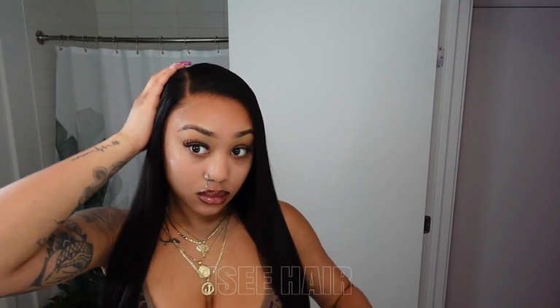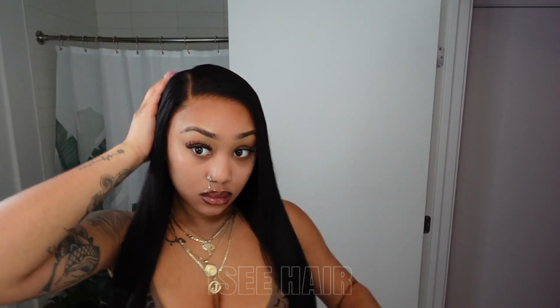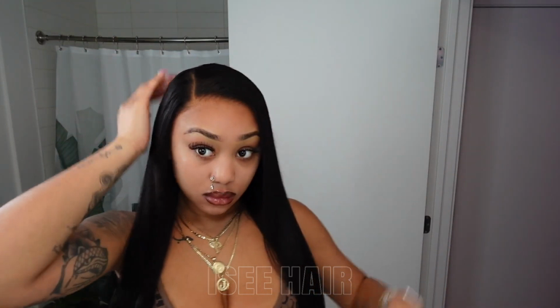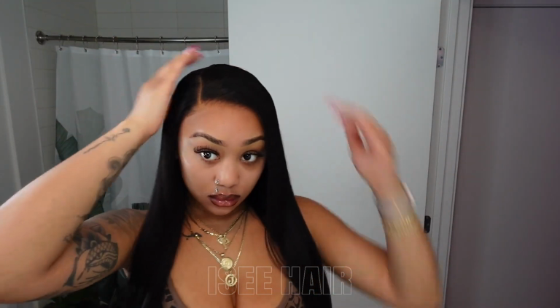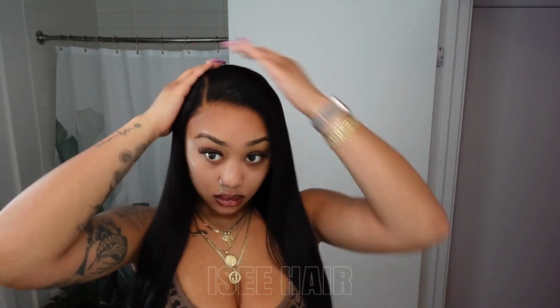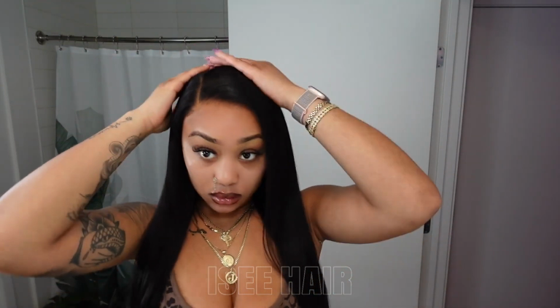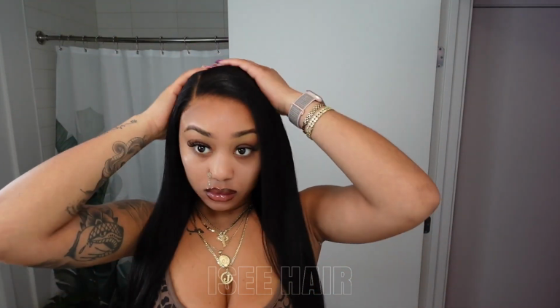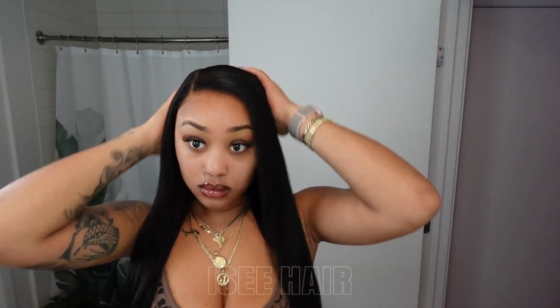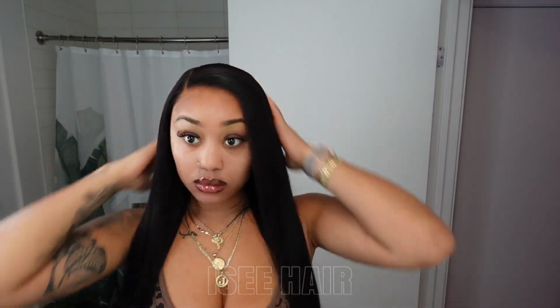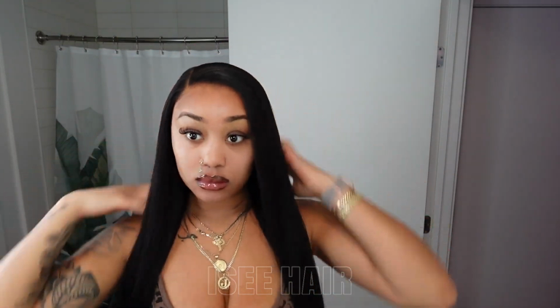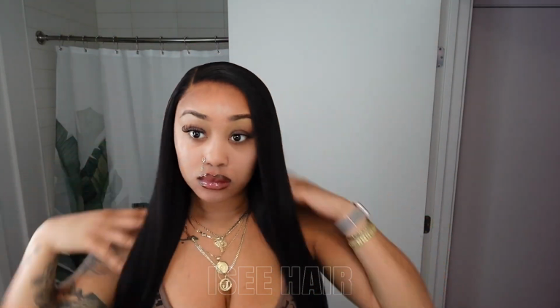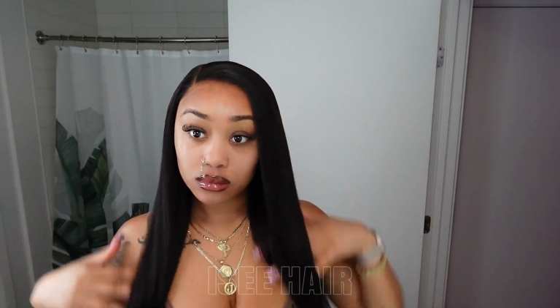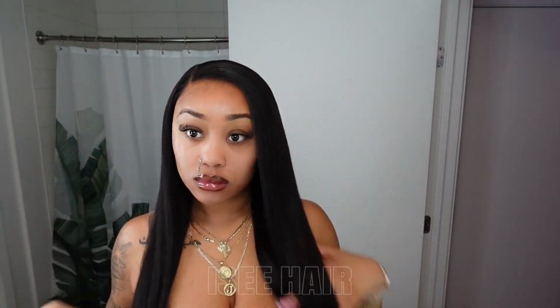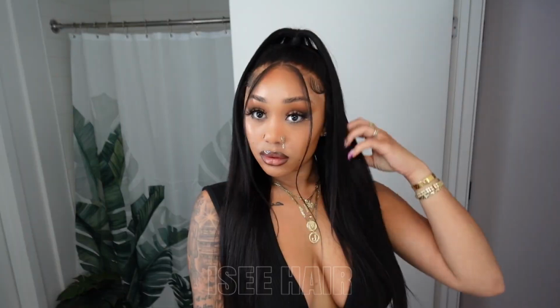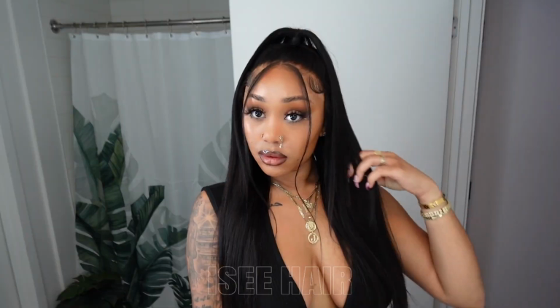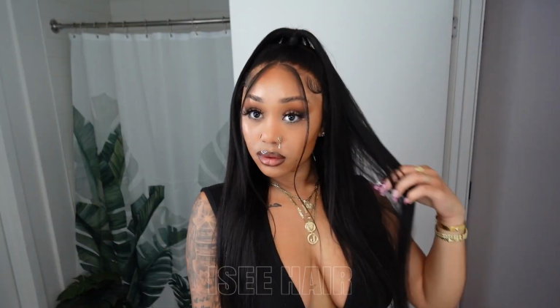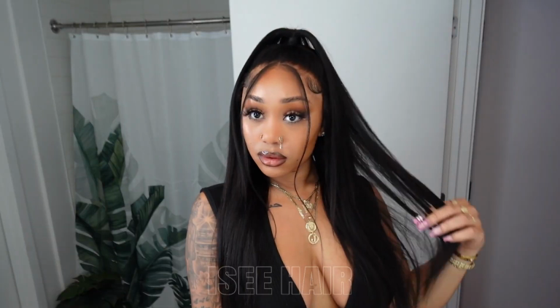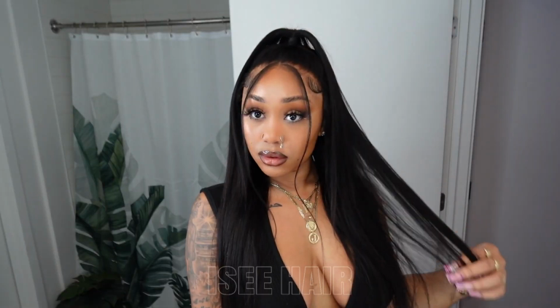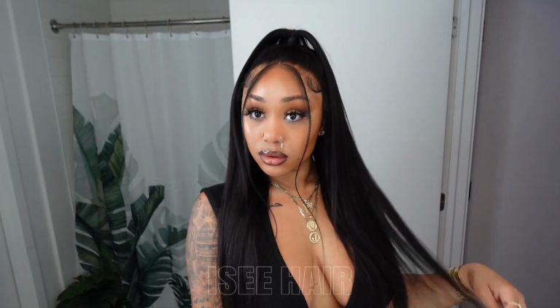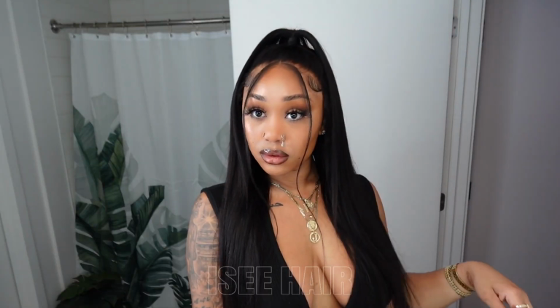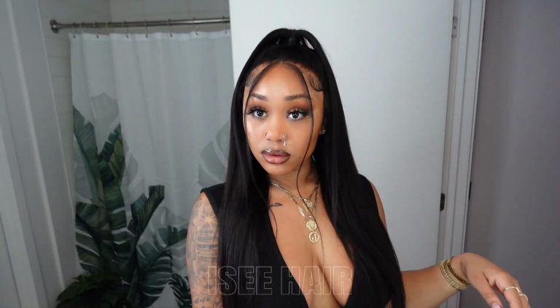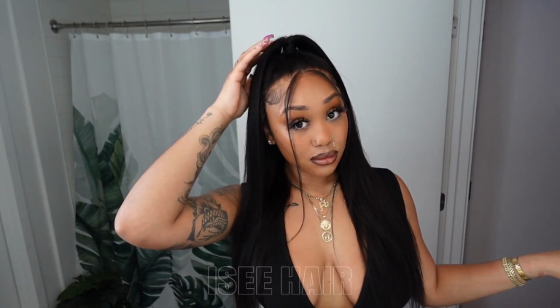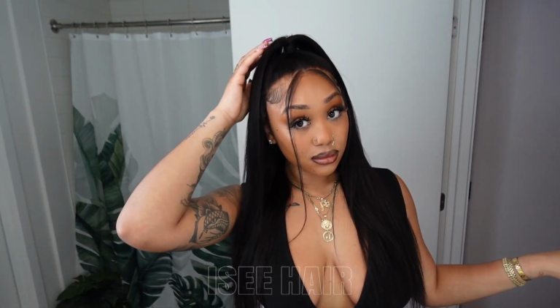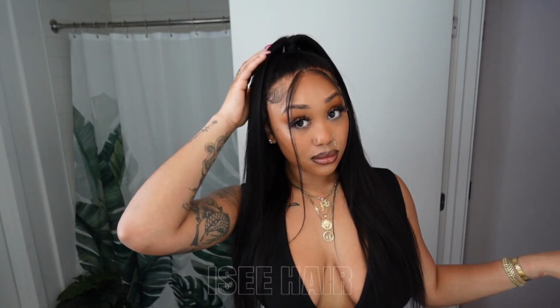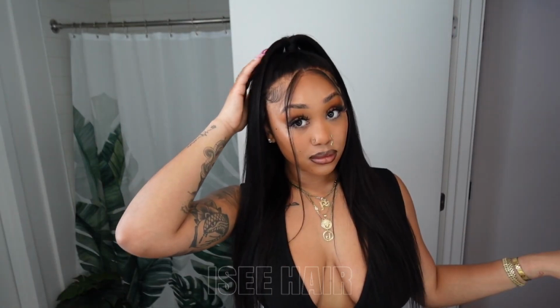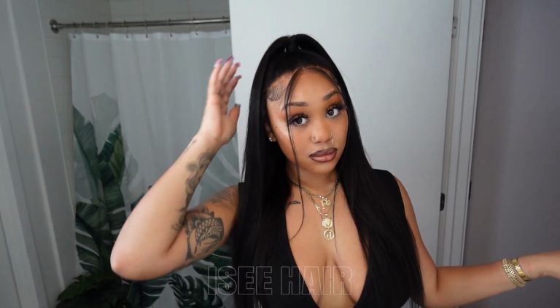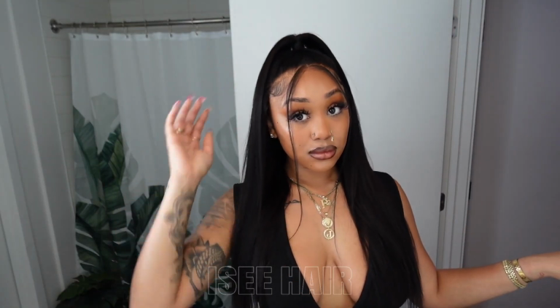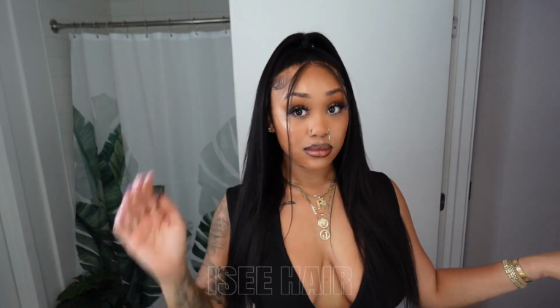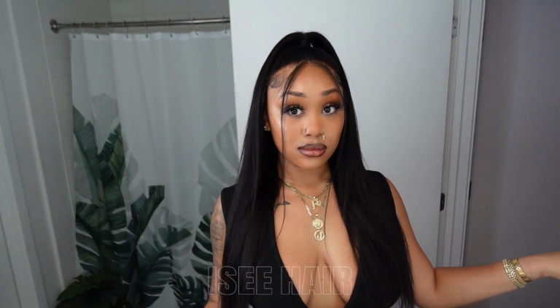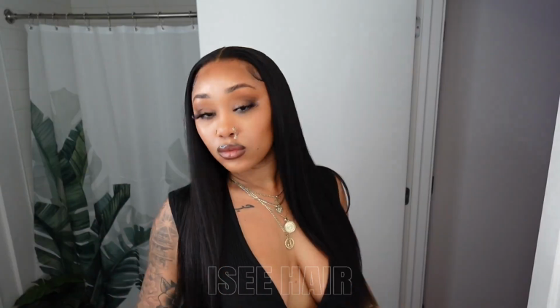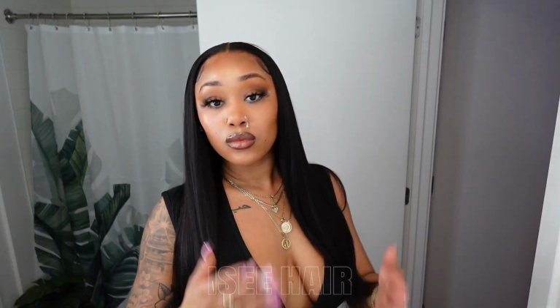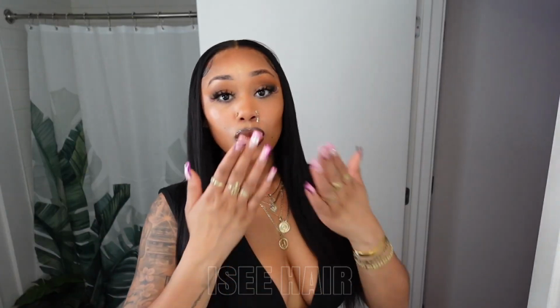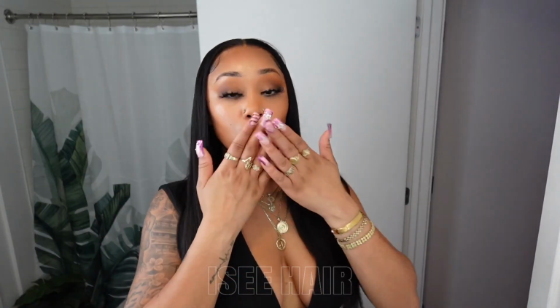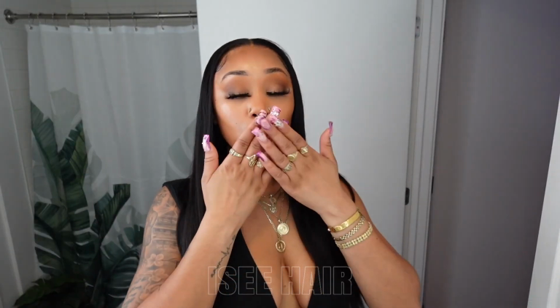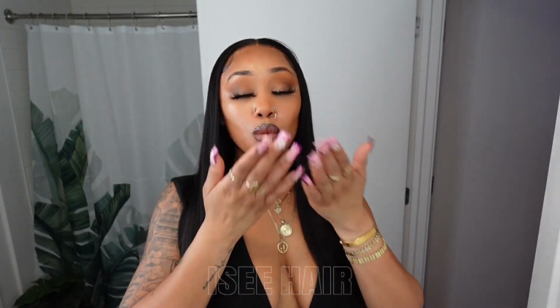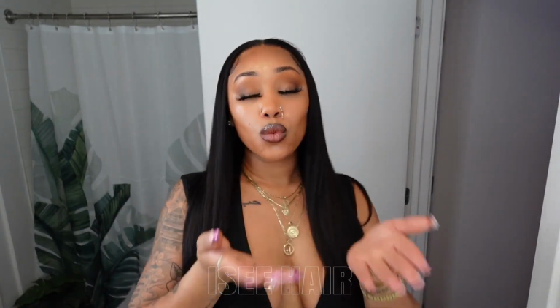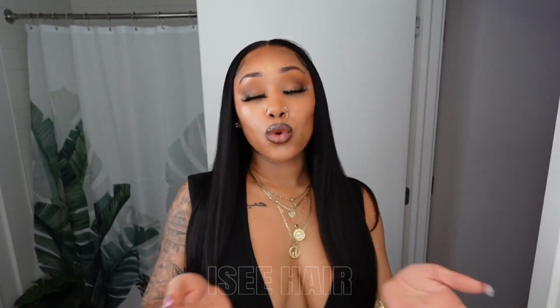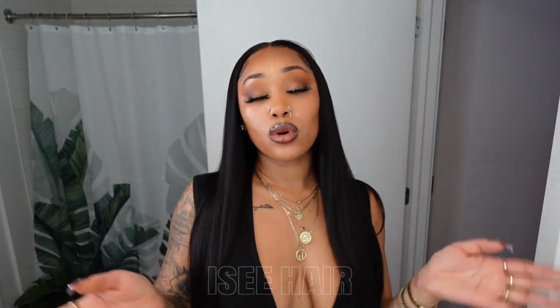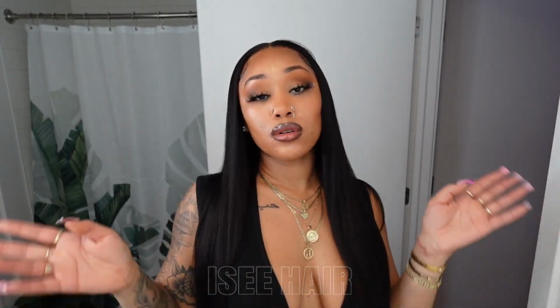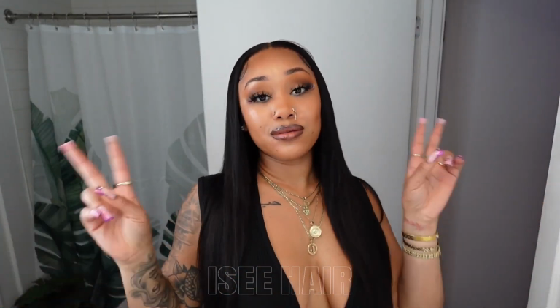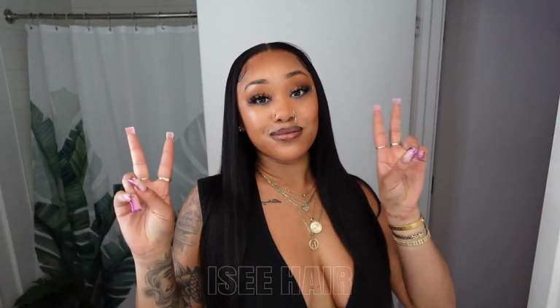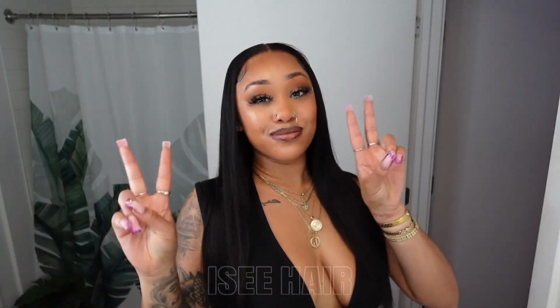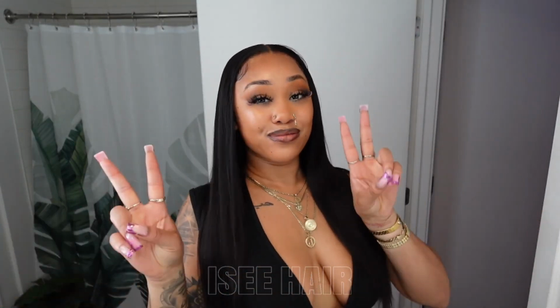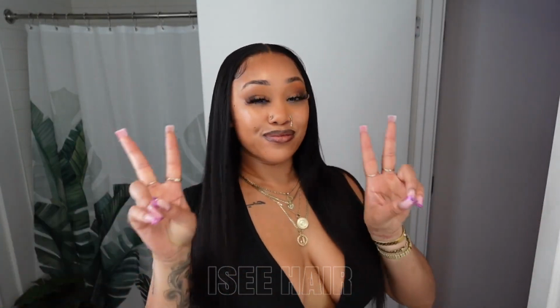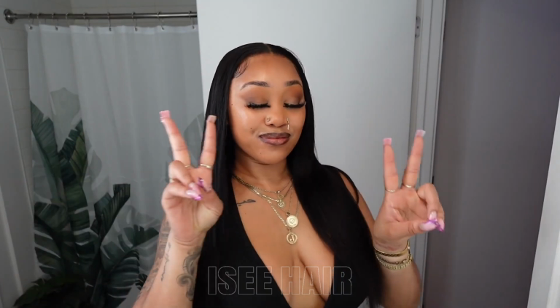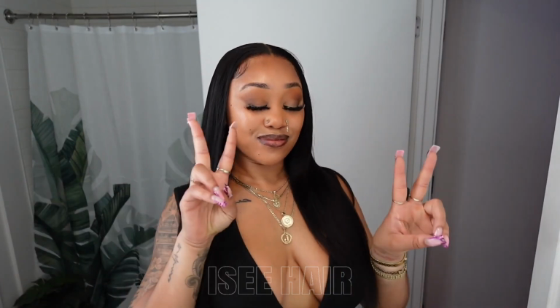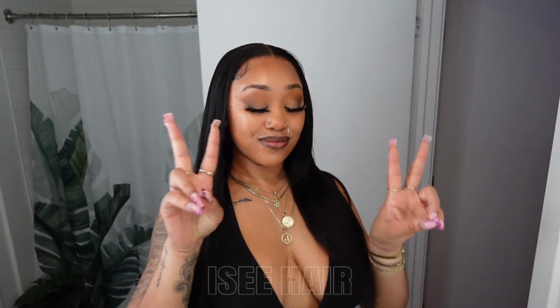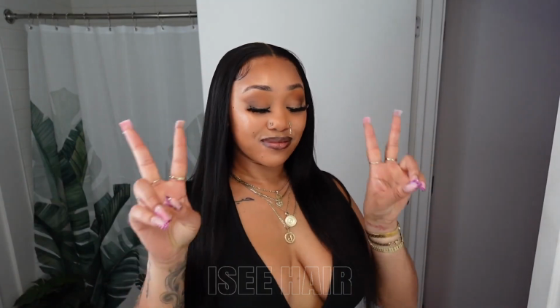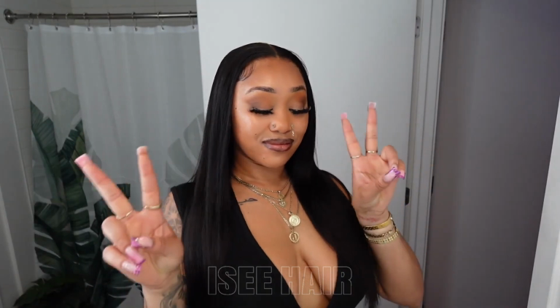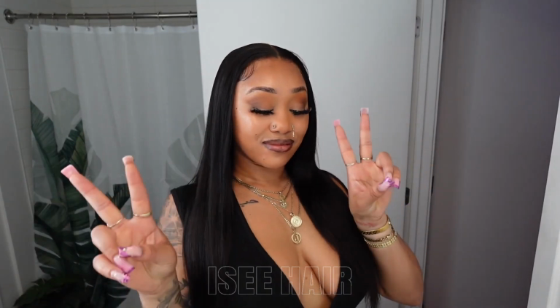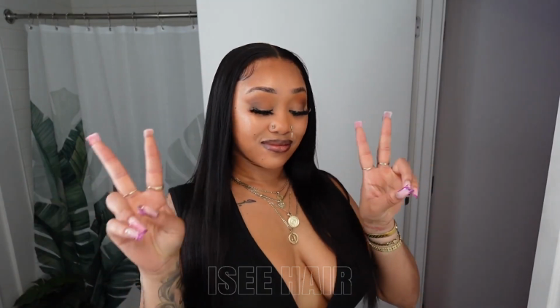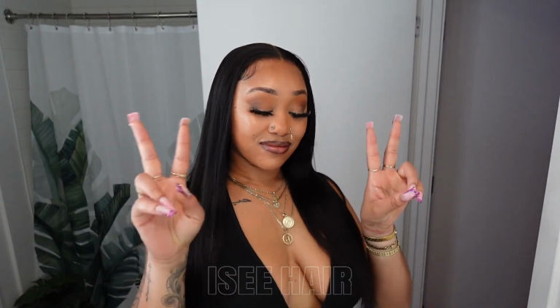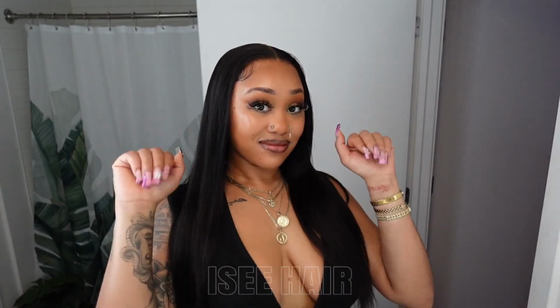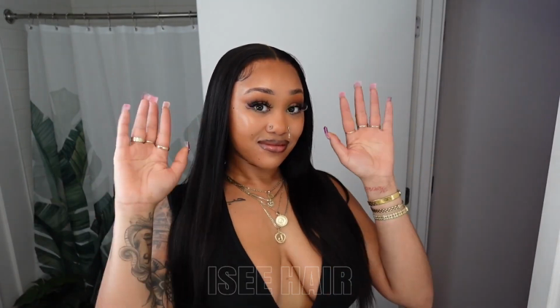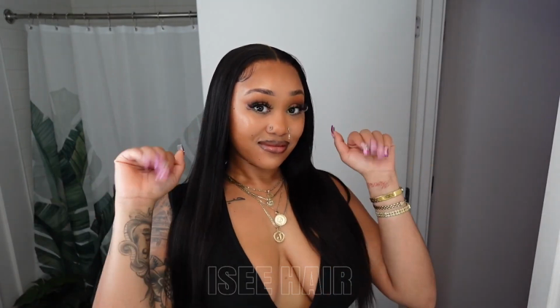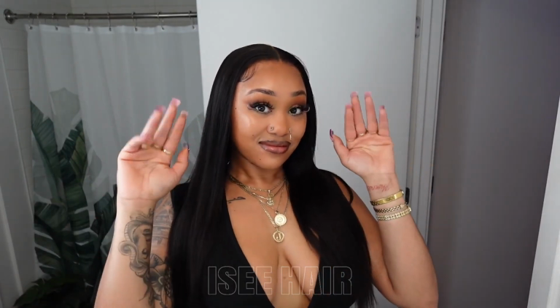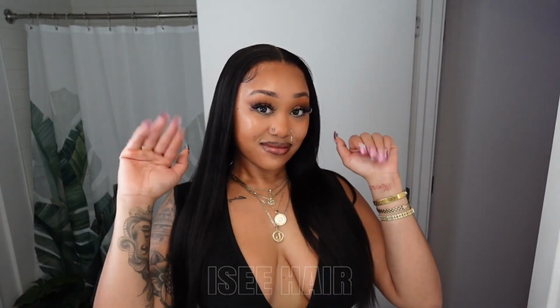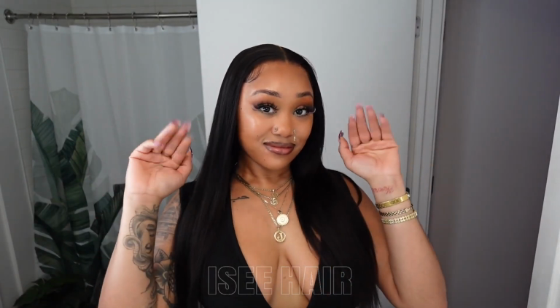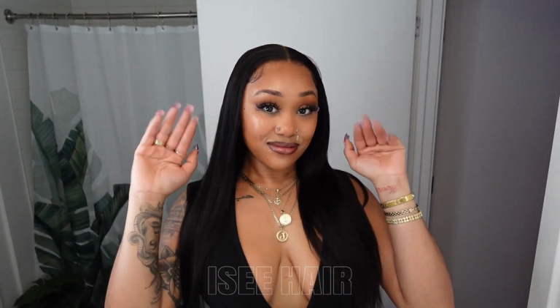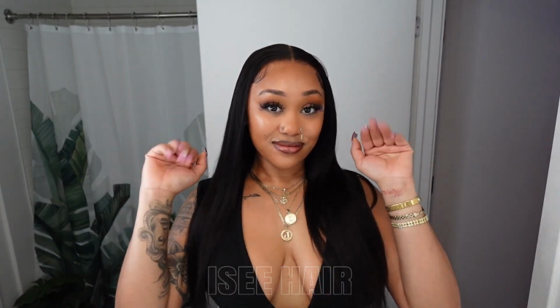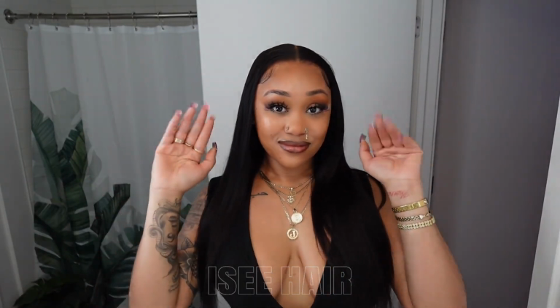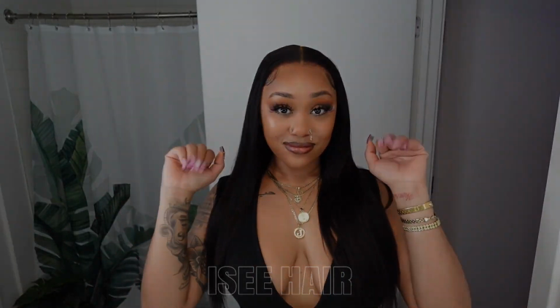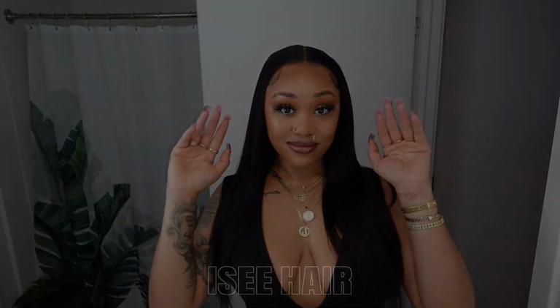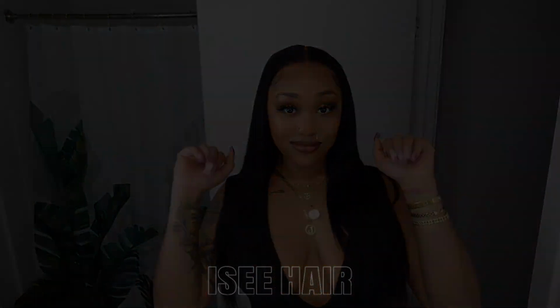So what do you guys think was your favorite look of all? The middle part, the side part, the ponytail, or the half up half down? Let me know in the comments down below.